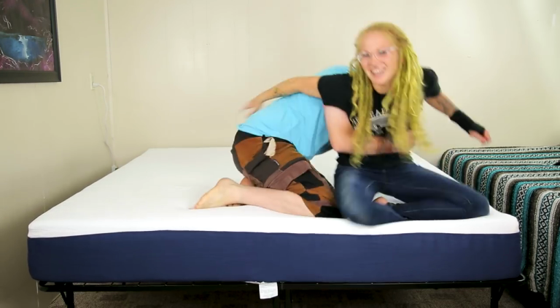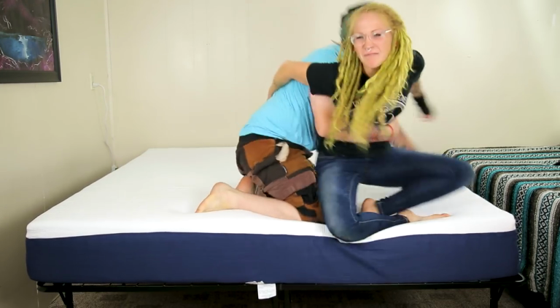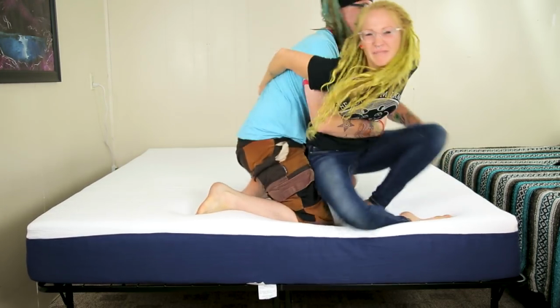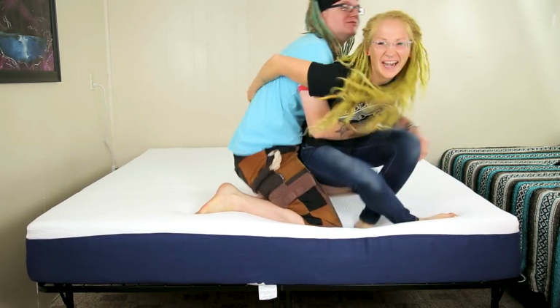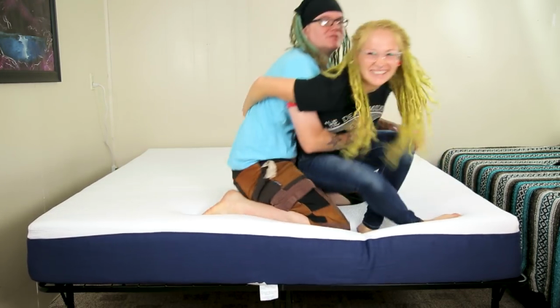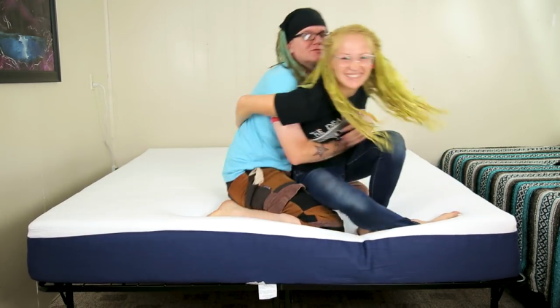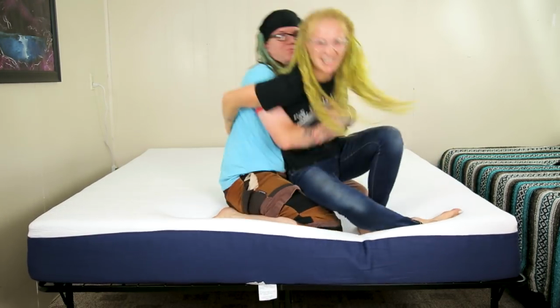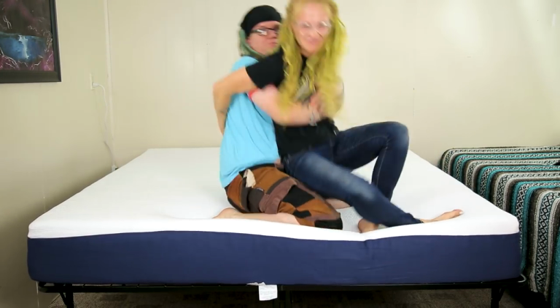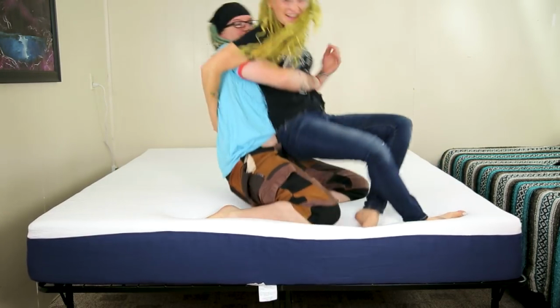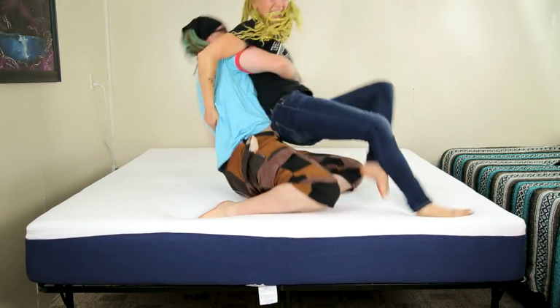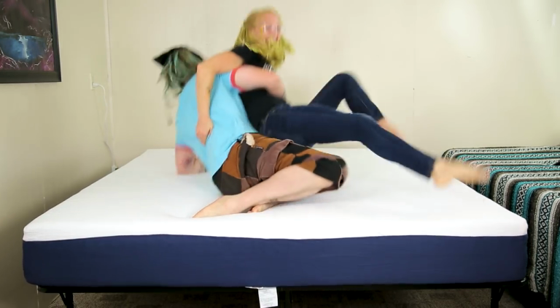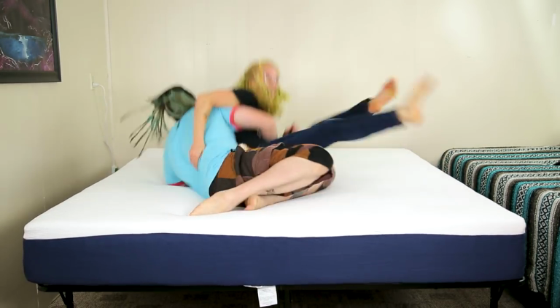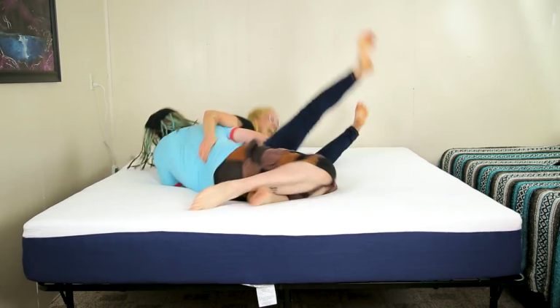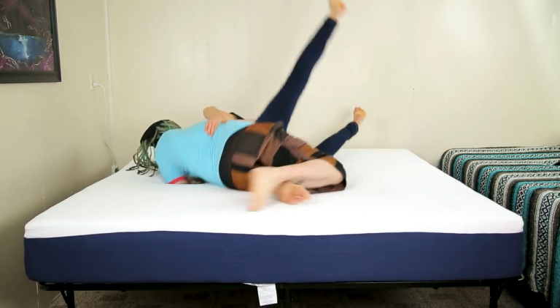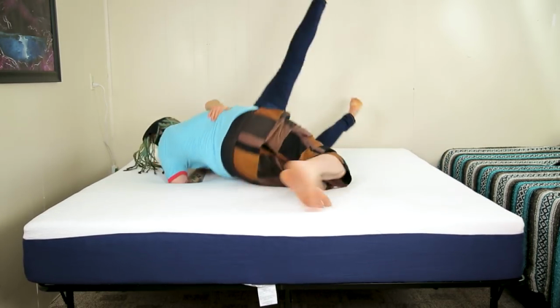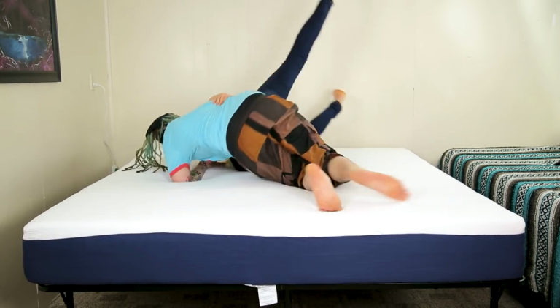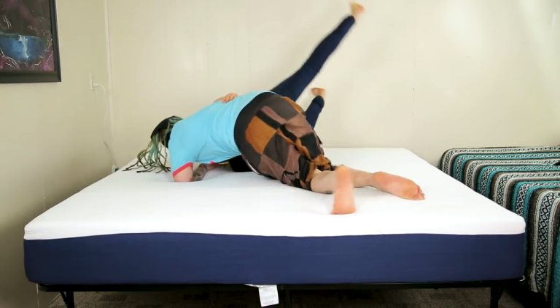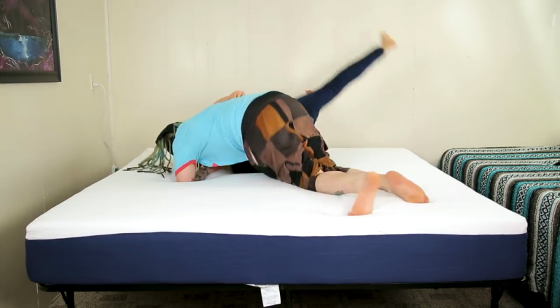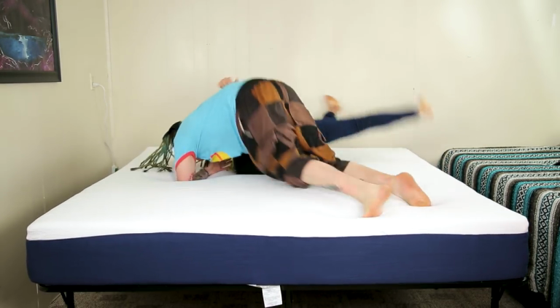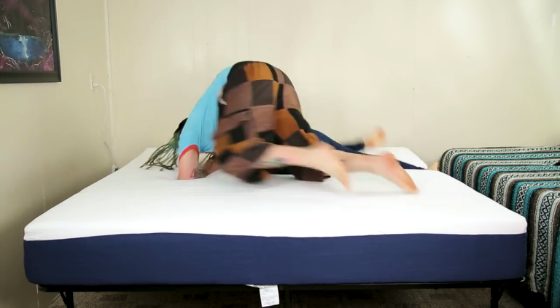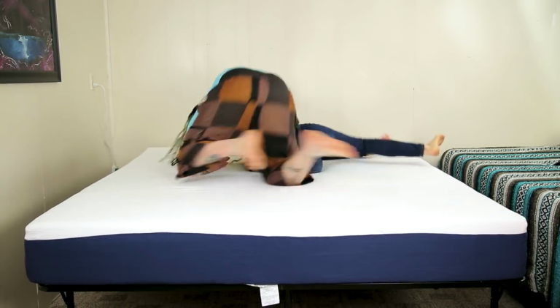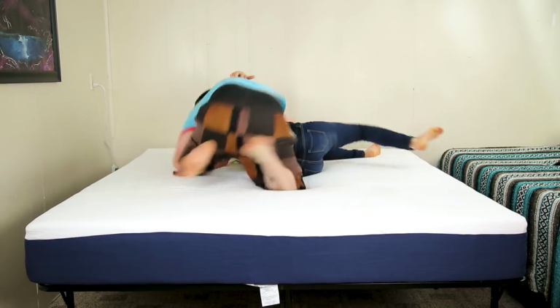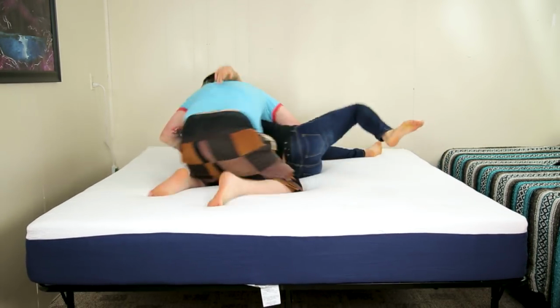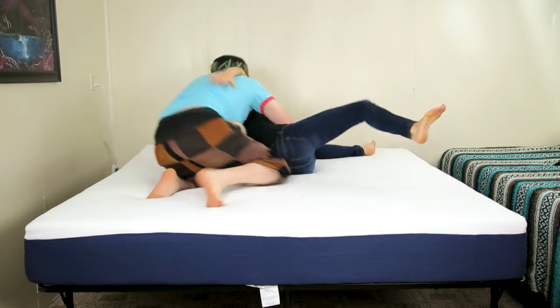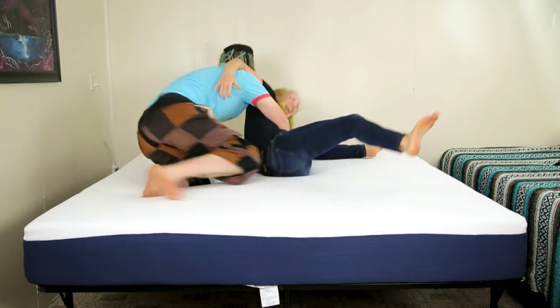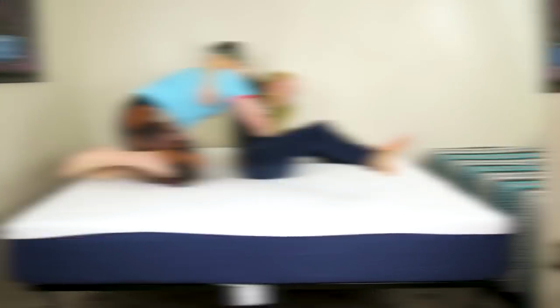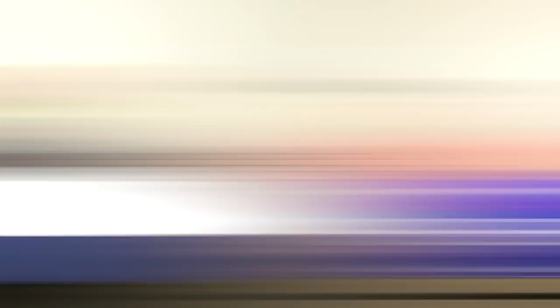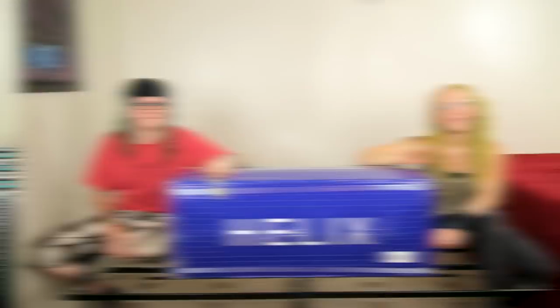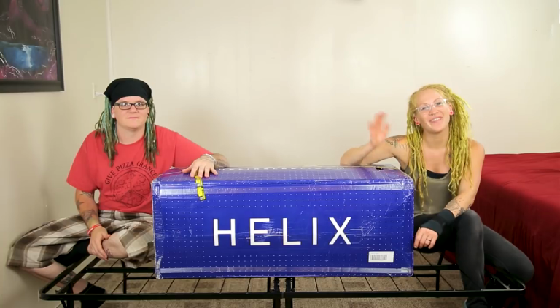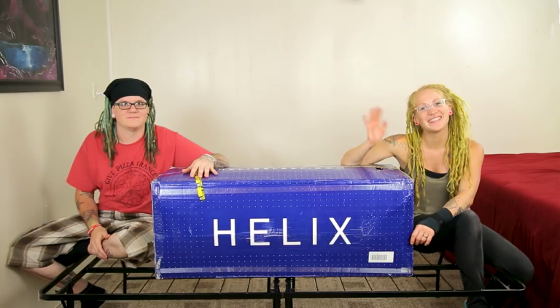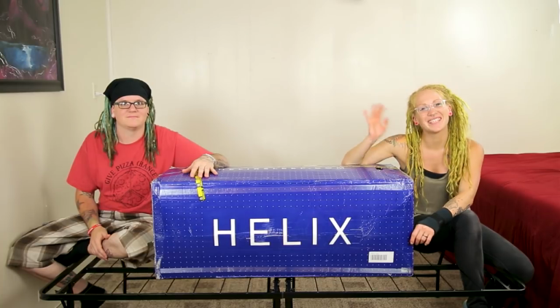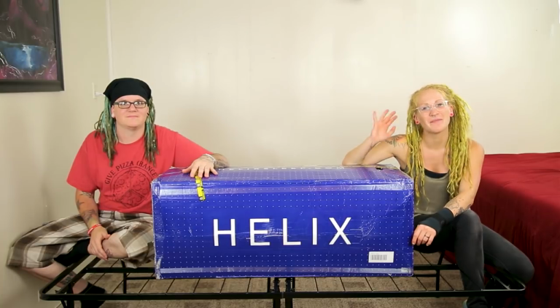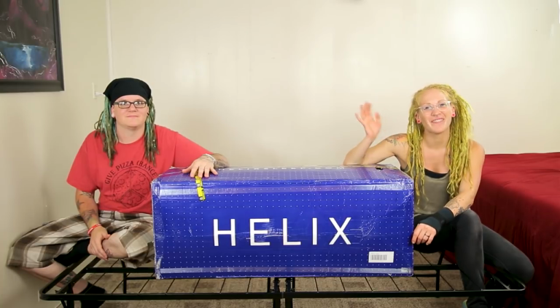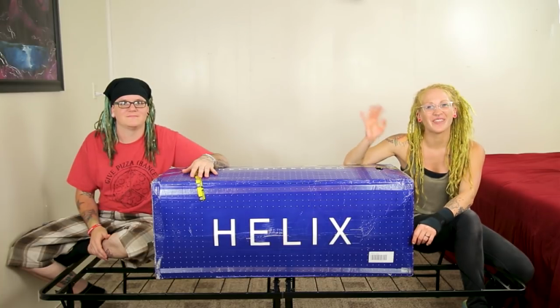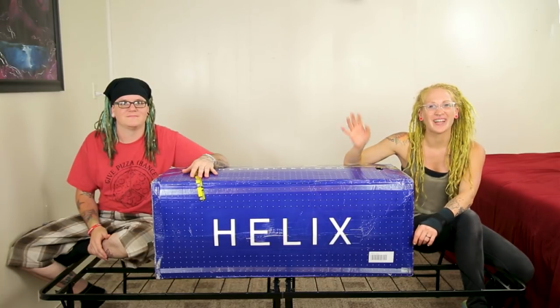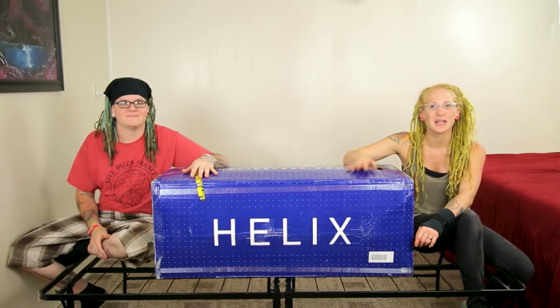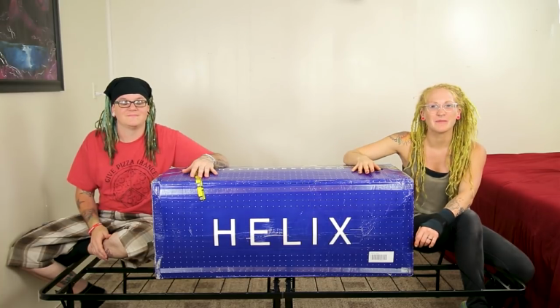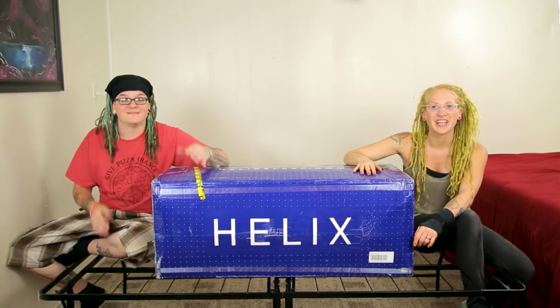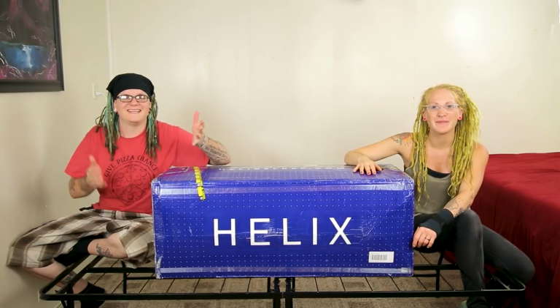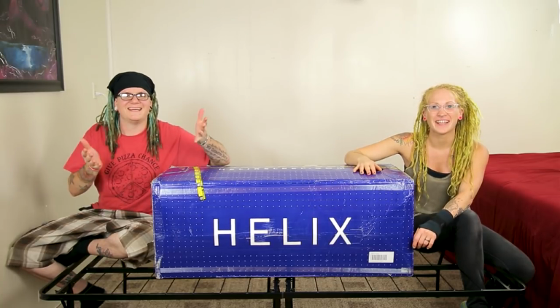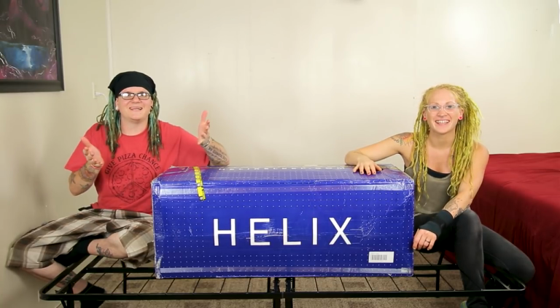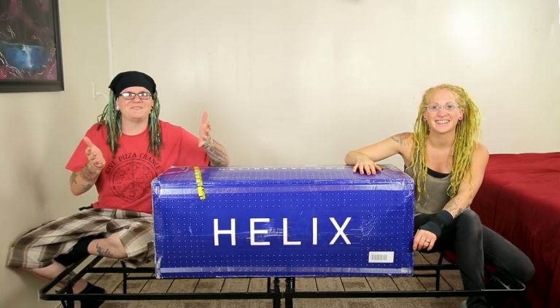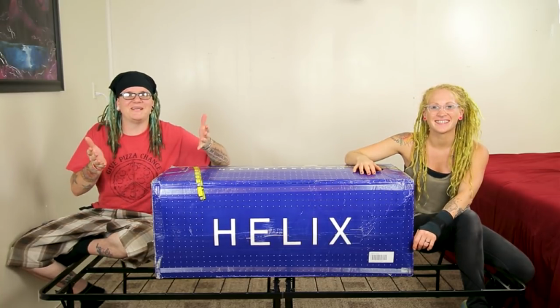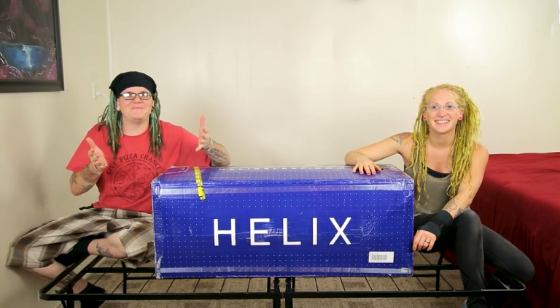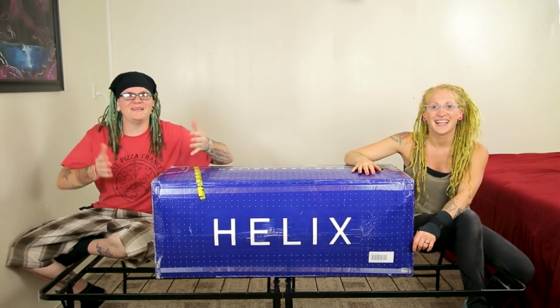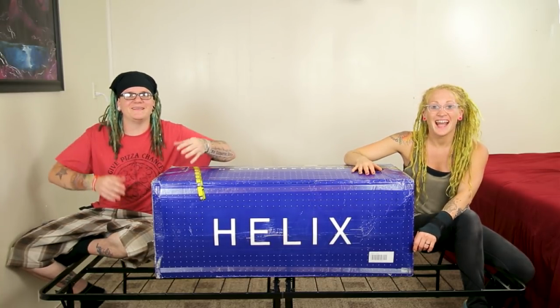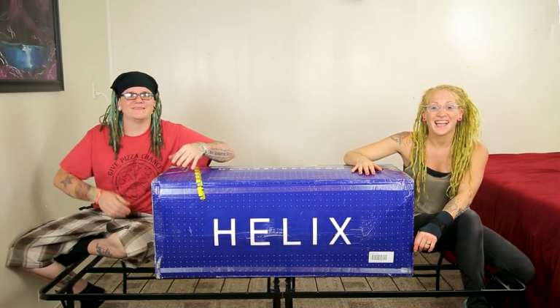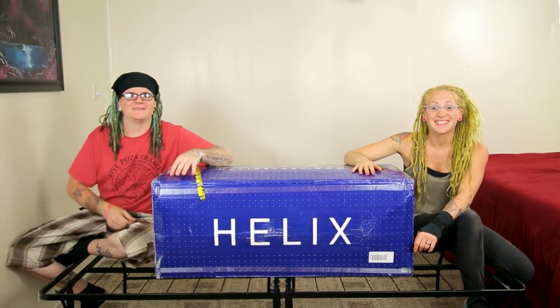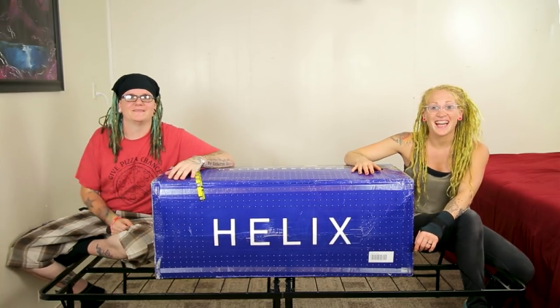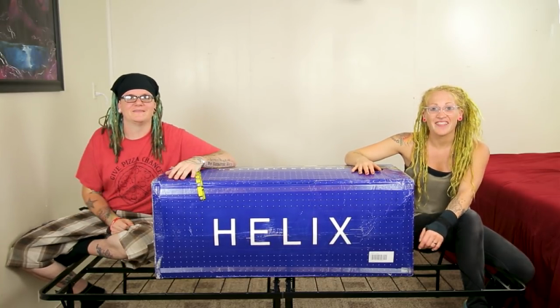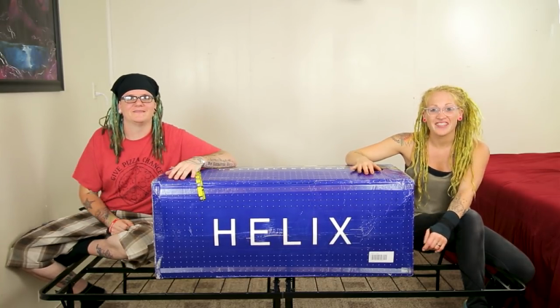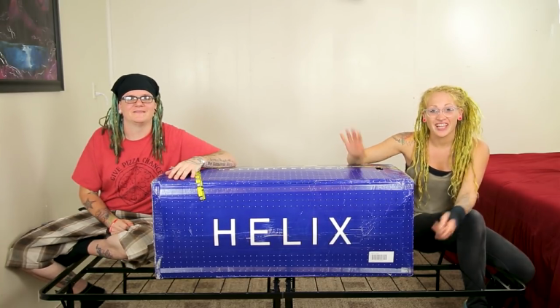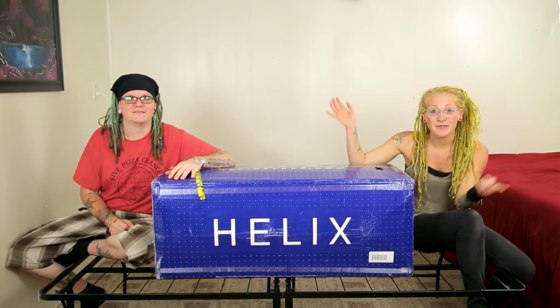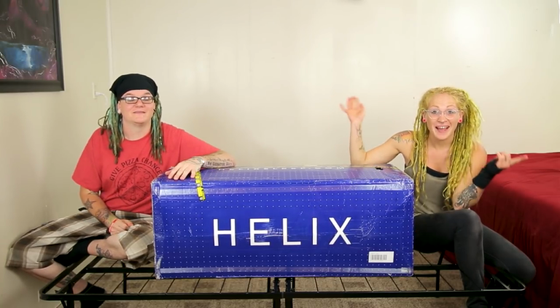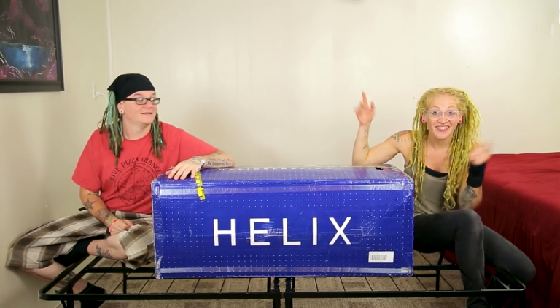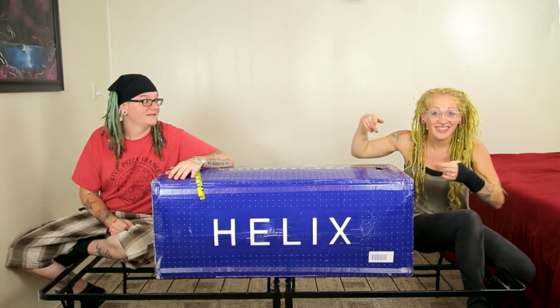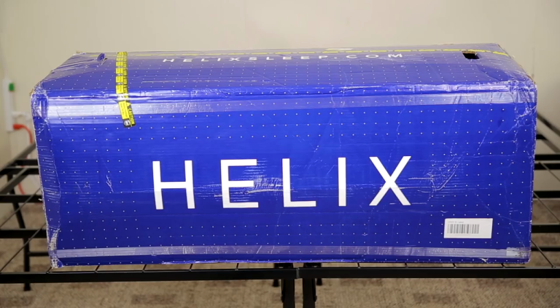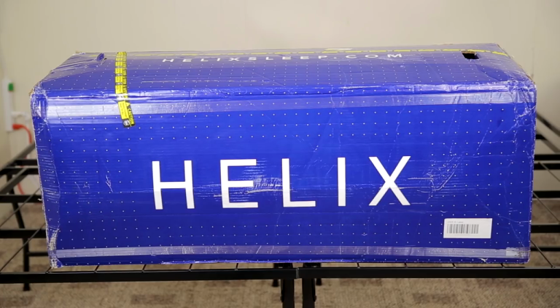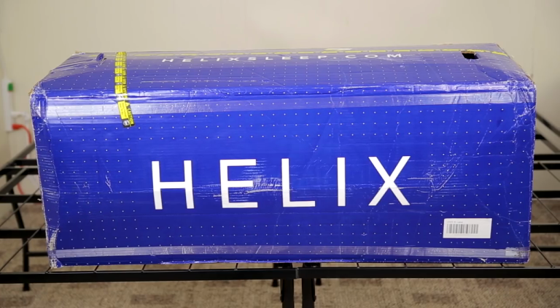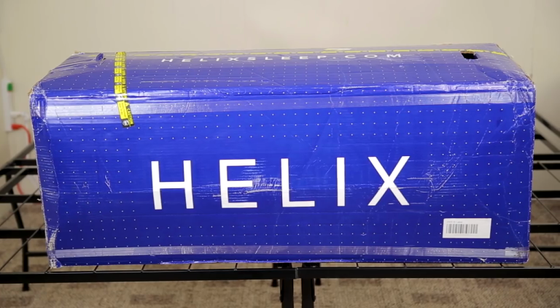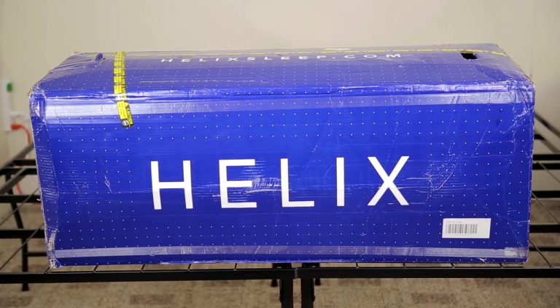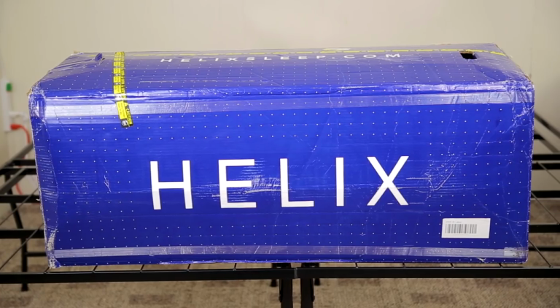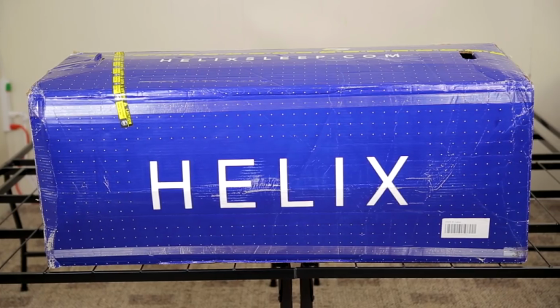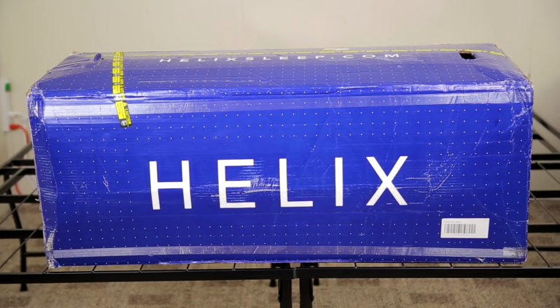Don't buddy slam me out! What's up, everyone? I'm Jamie. And I'm JB. And today, we're talking about the Helix bed!